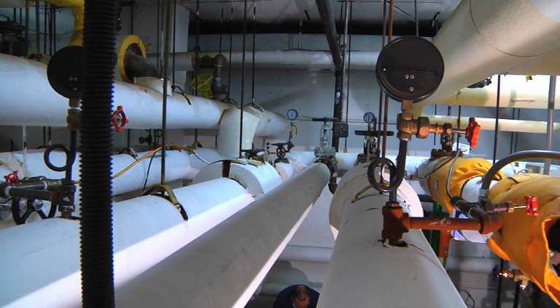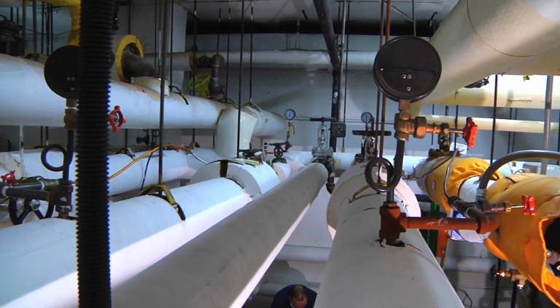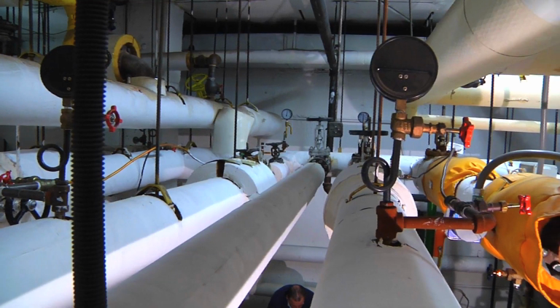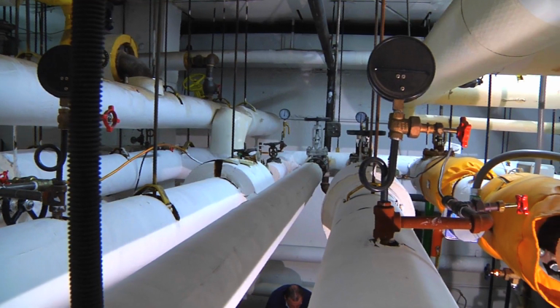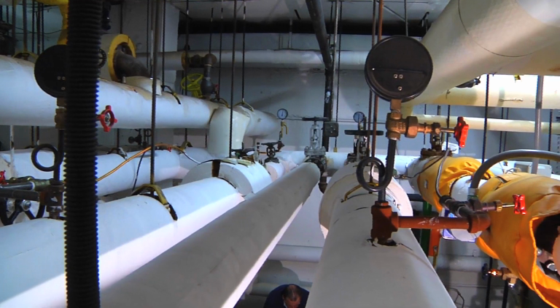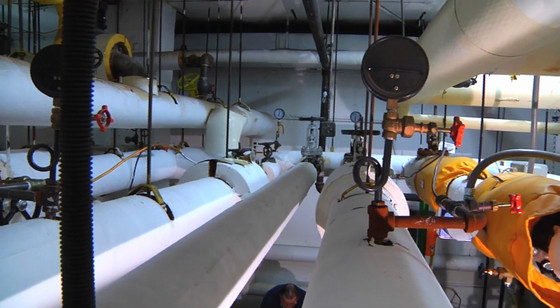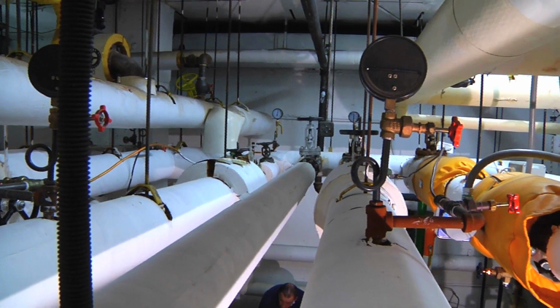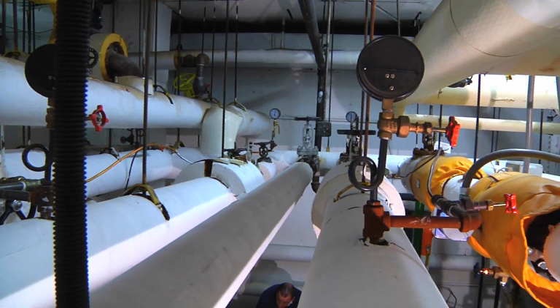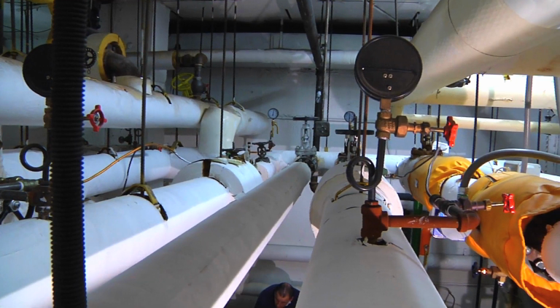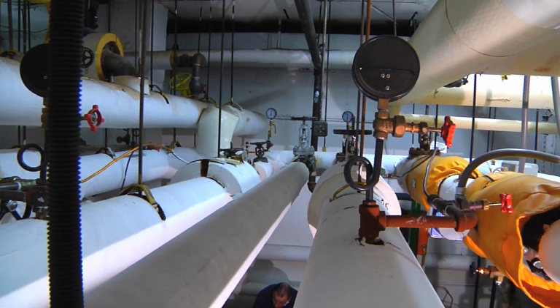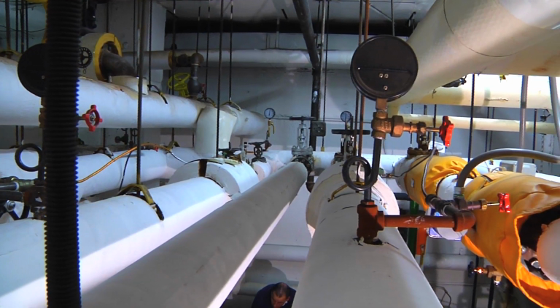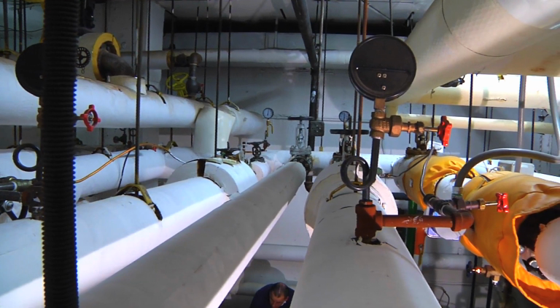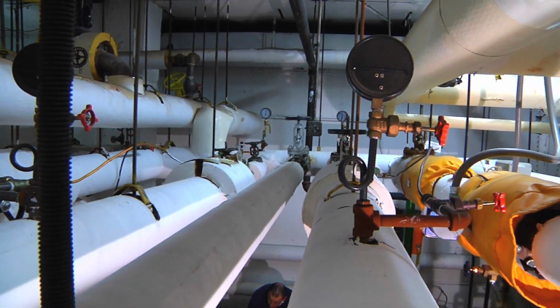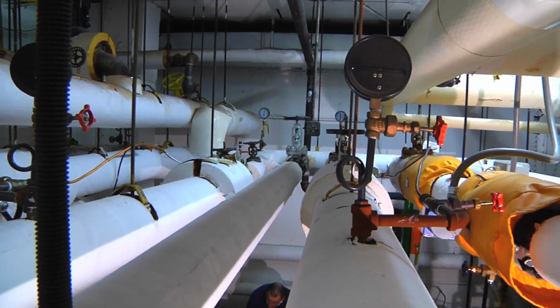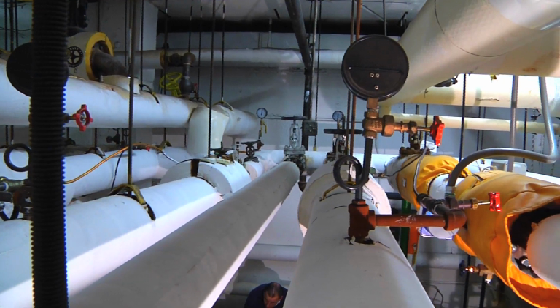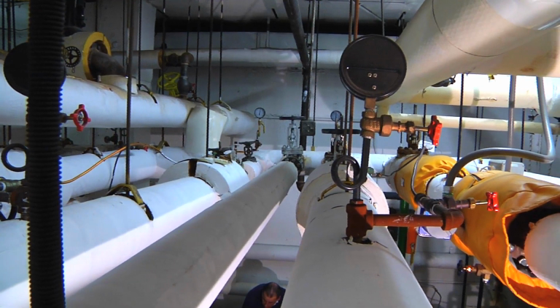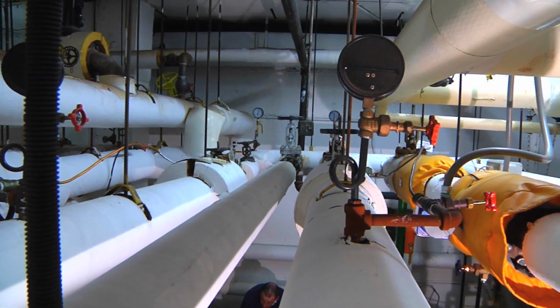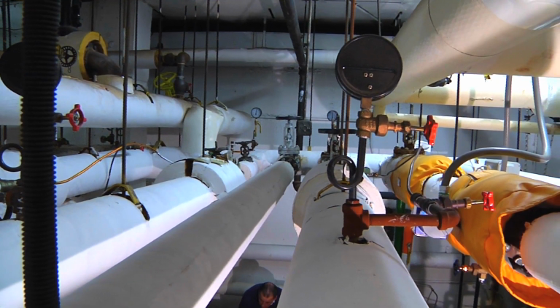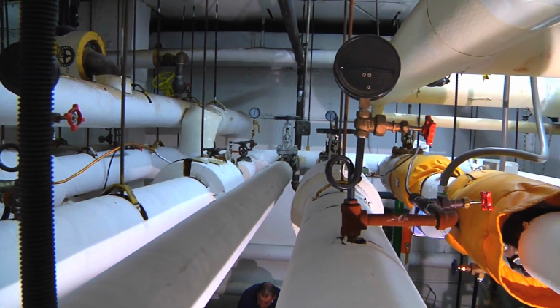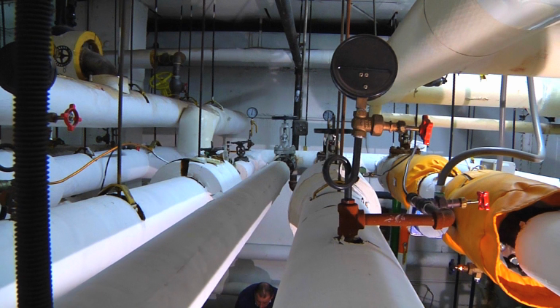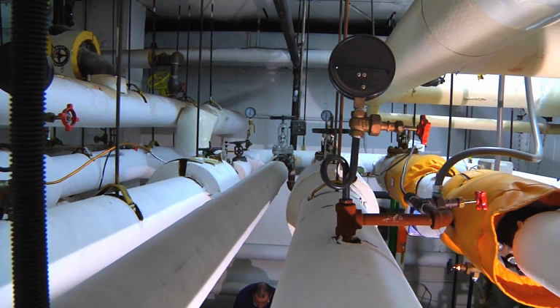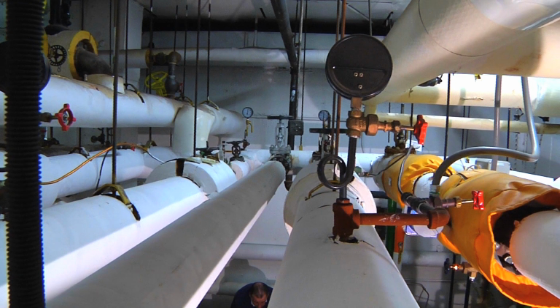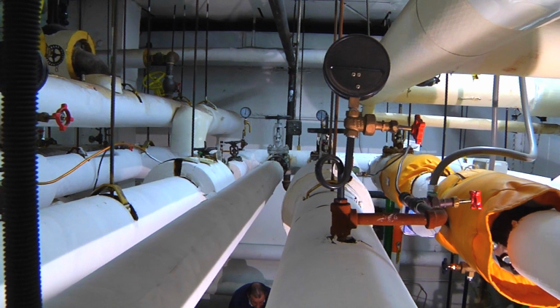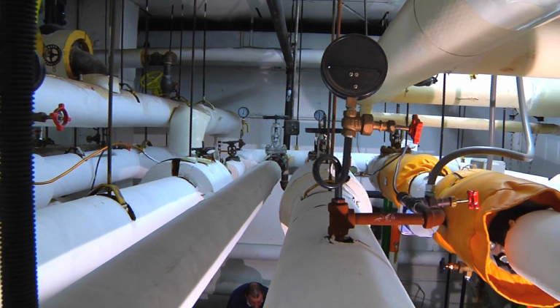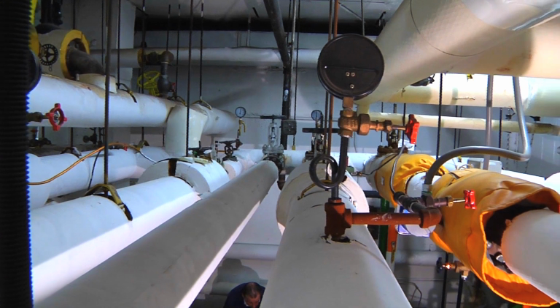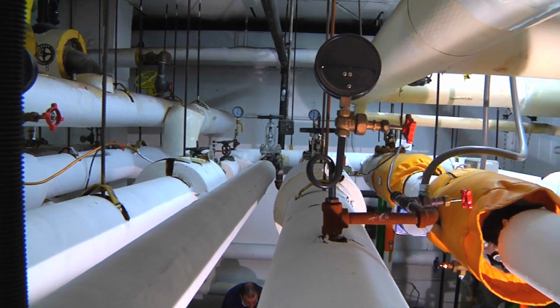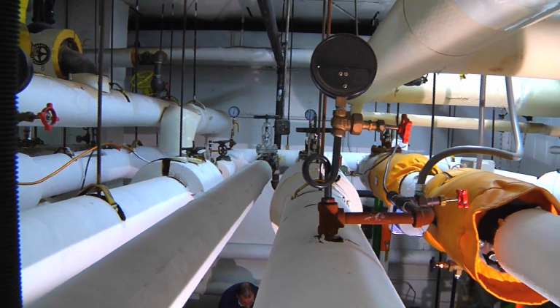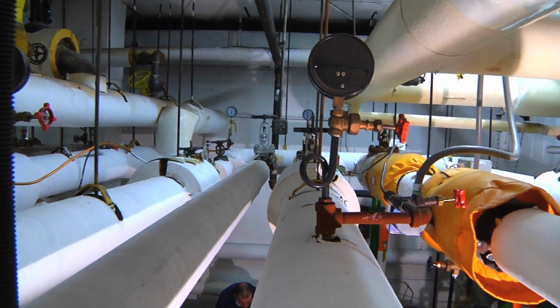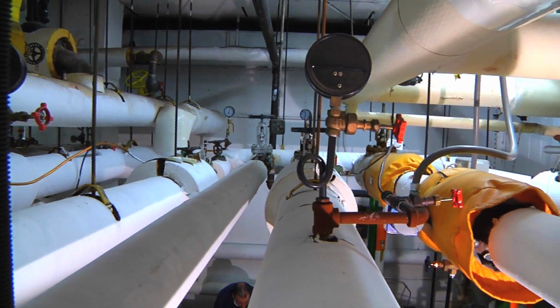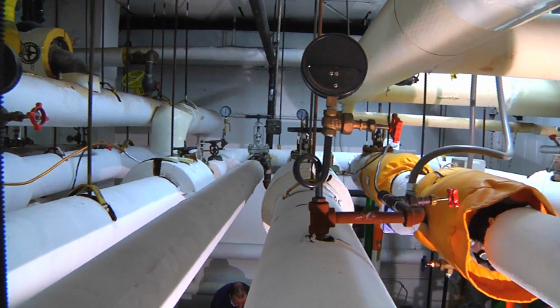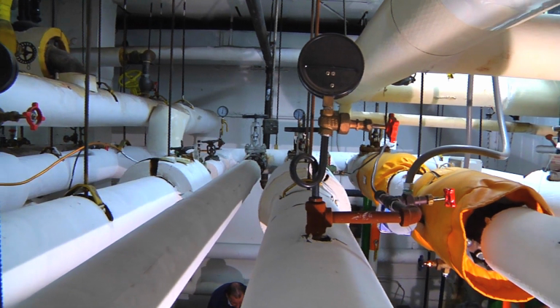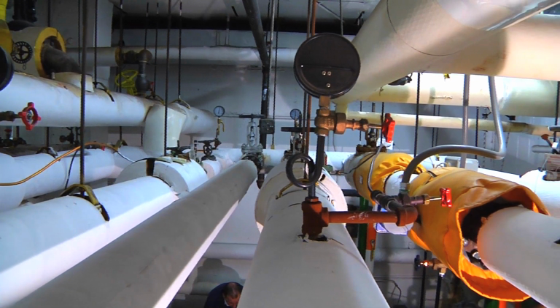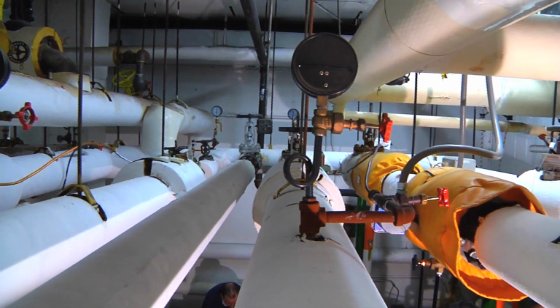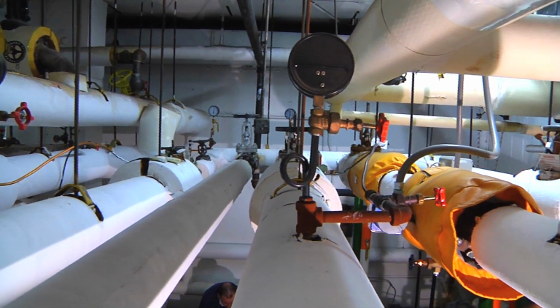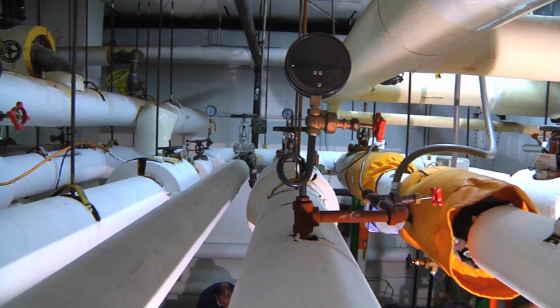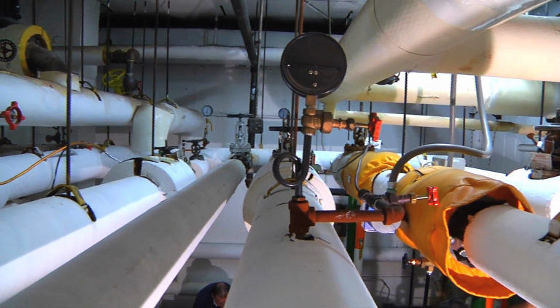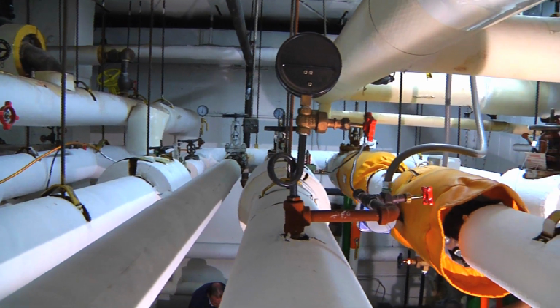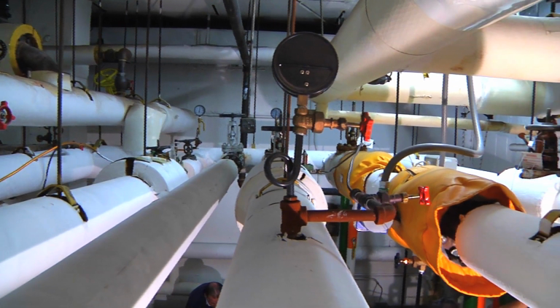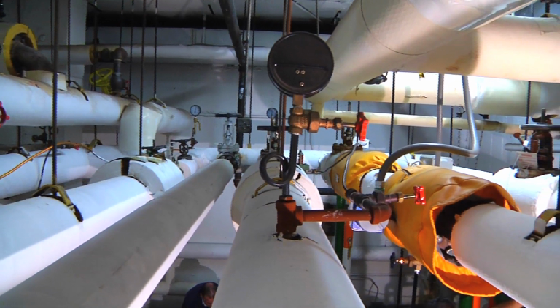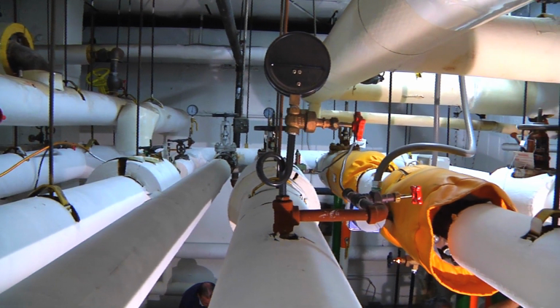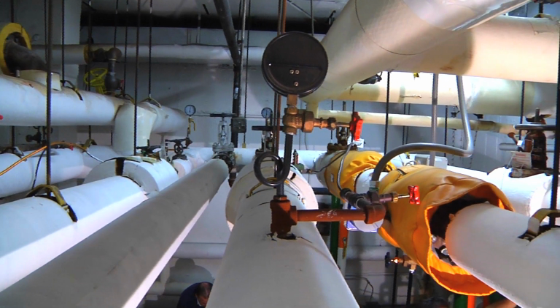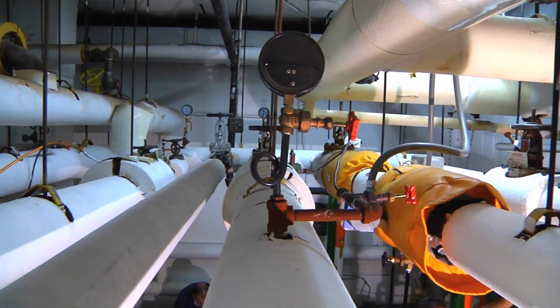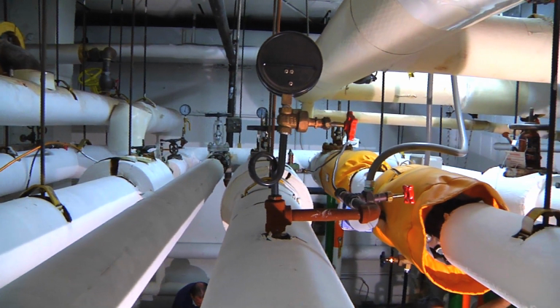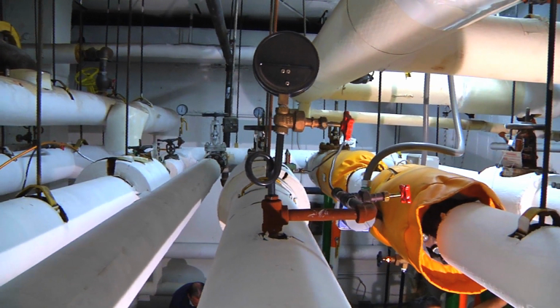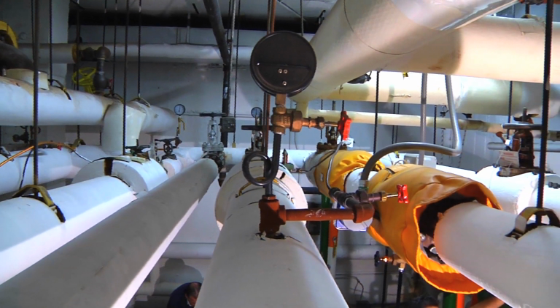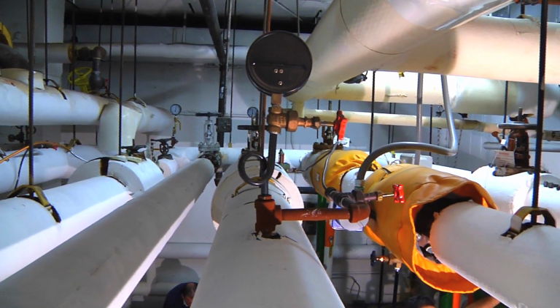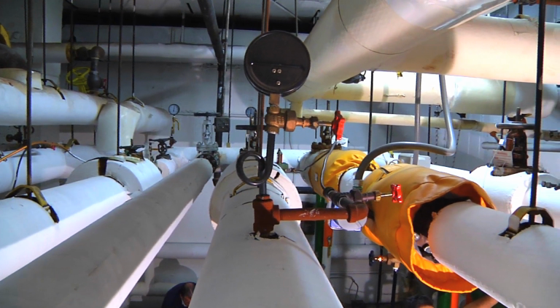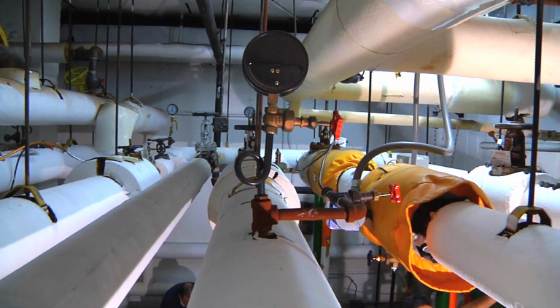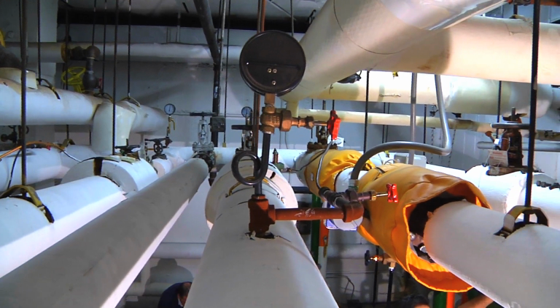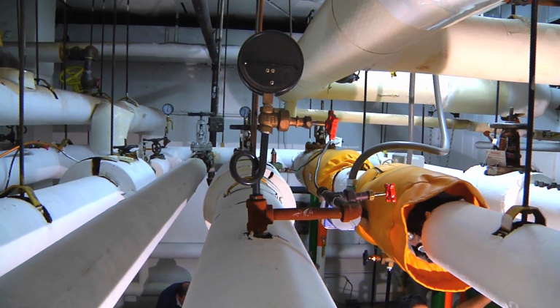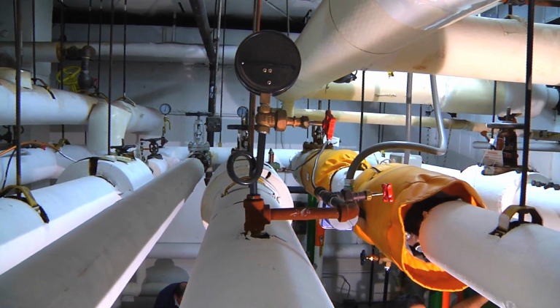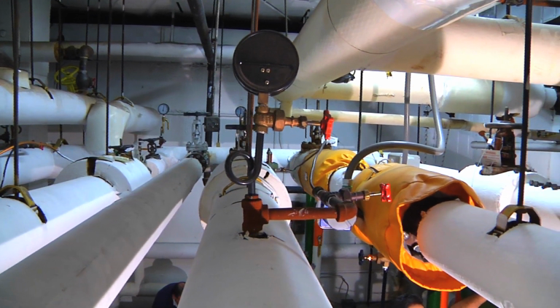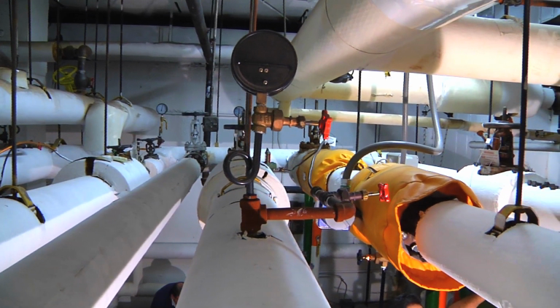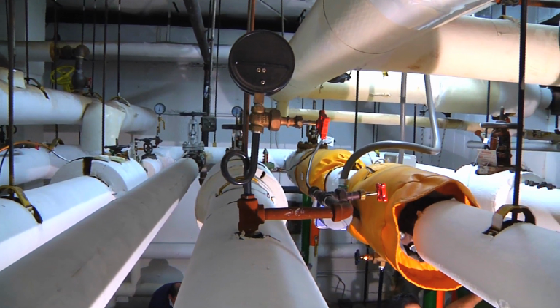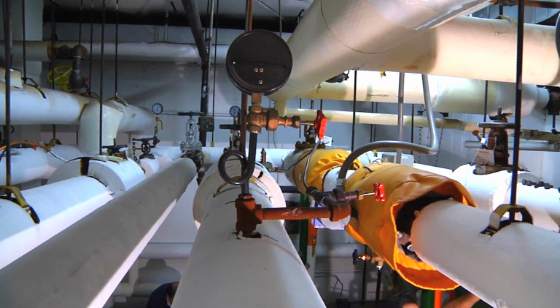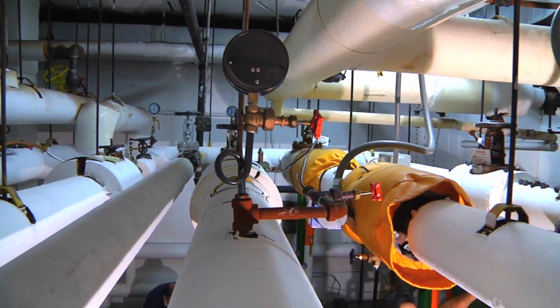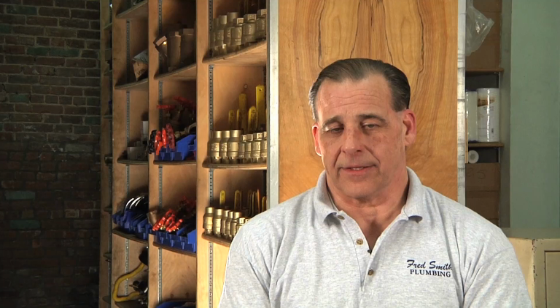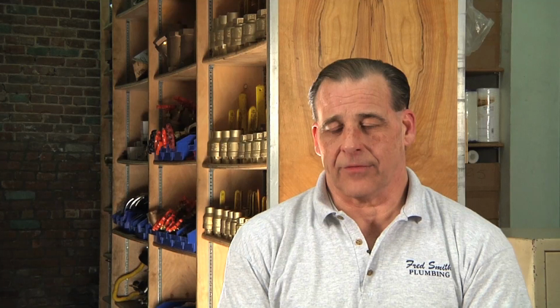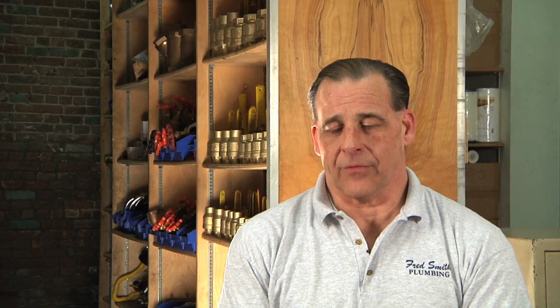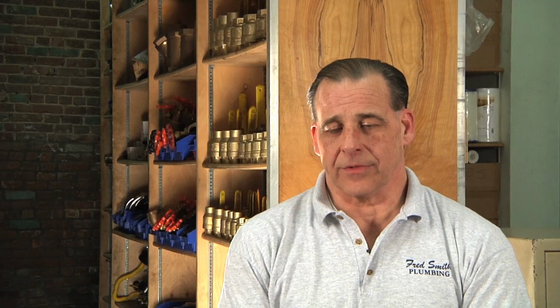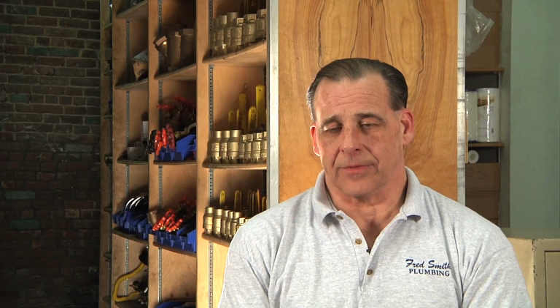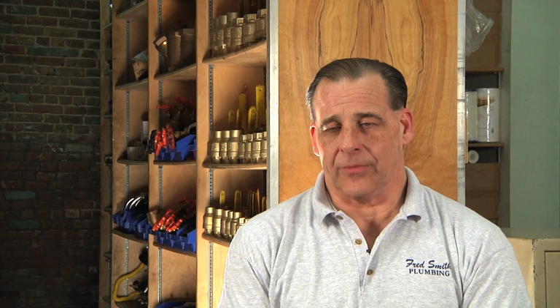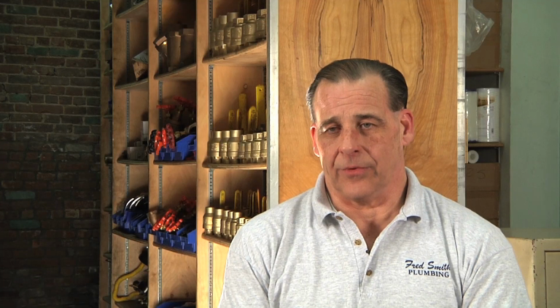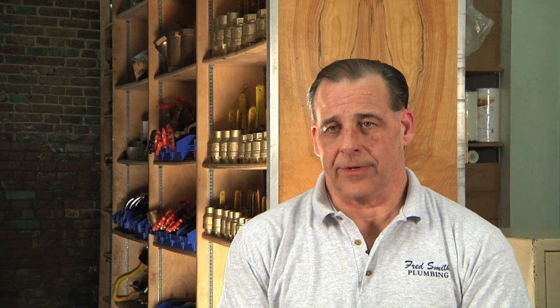Whether it be Spence valves, Leslie valves, sawclothes, diestes — pretty much anything across the board.